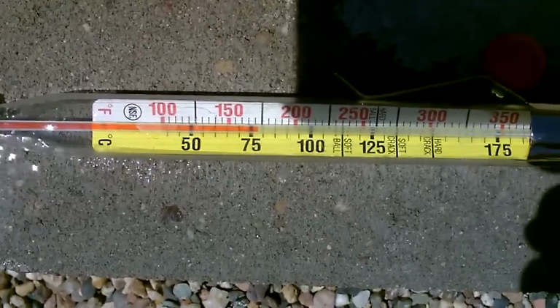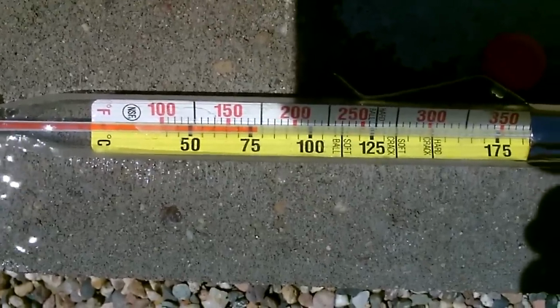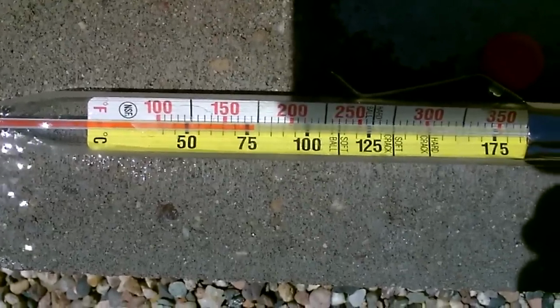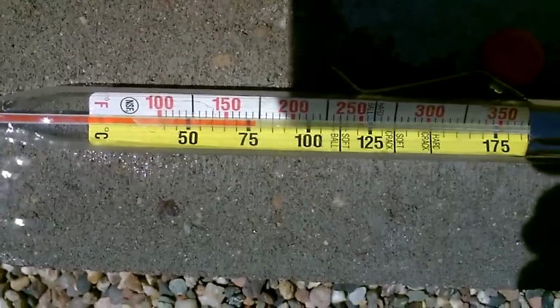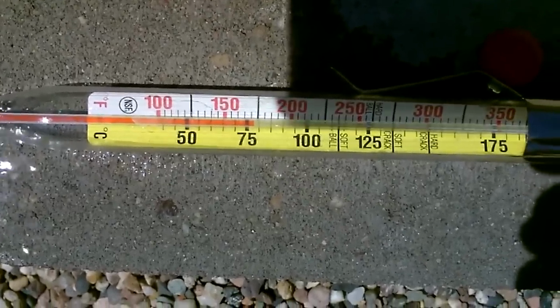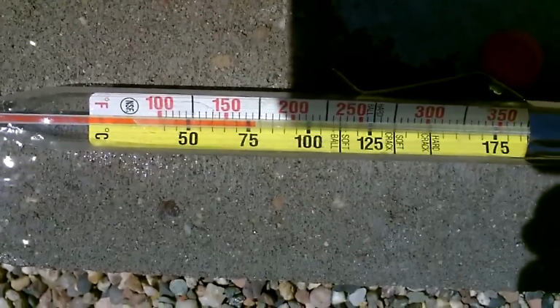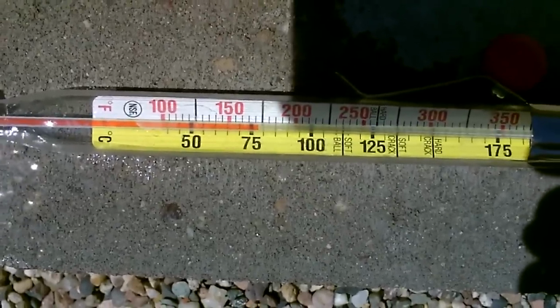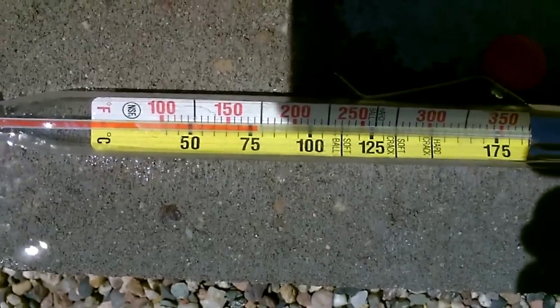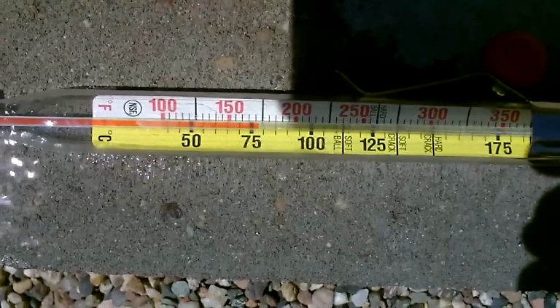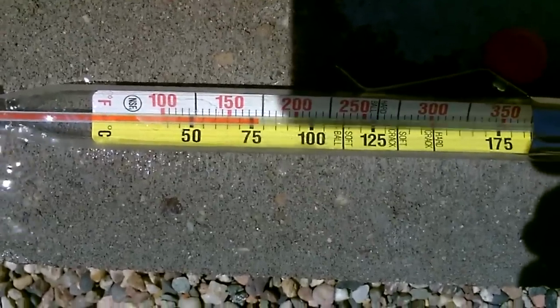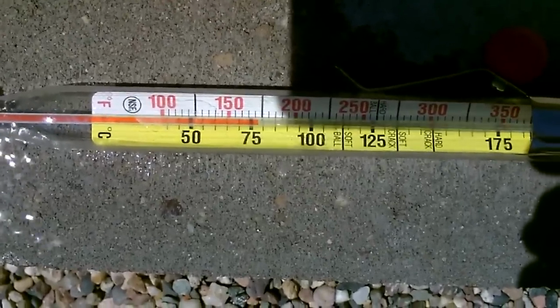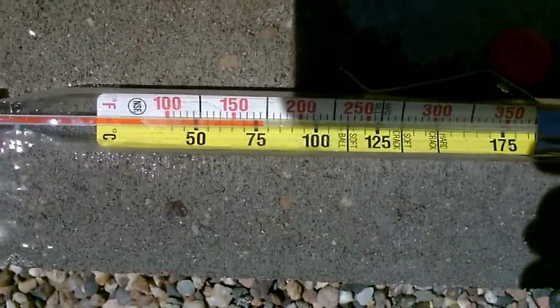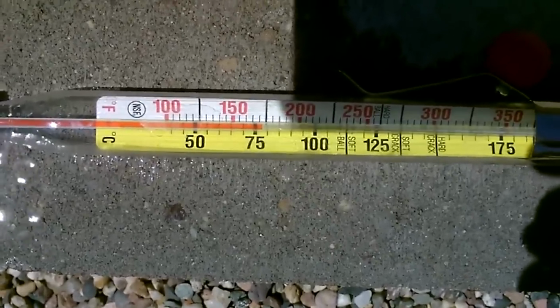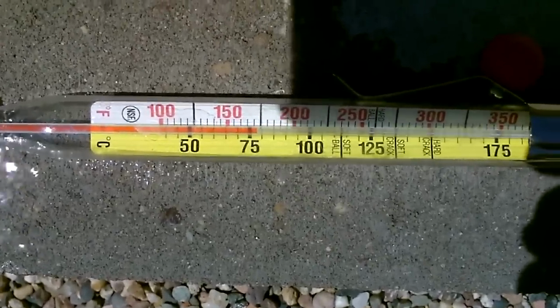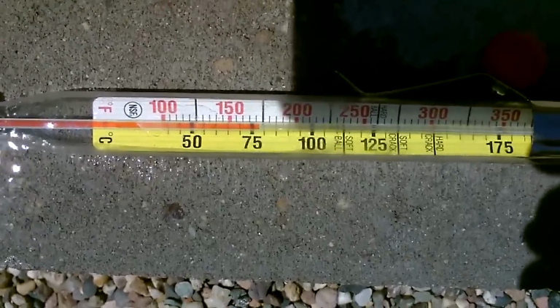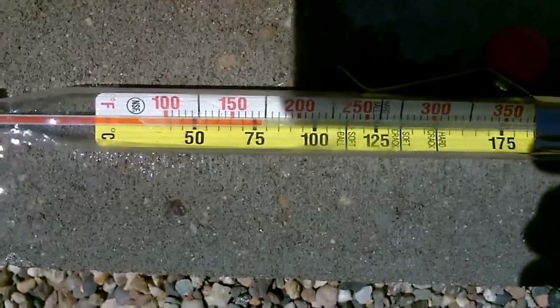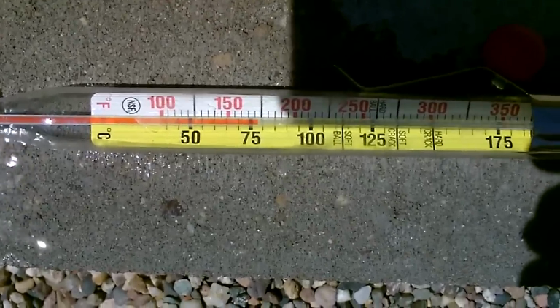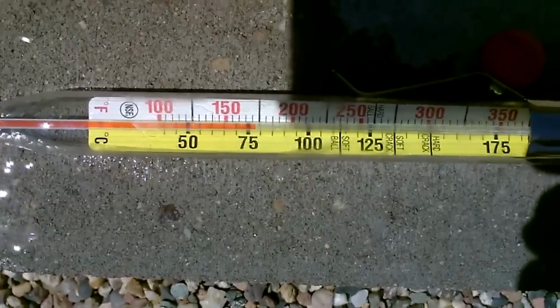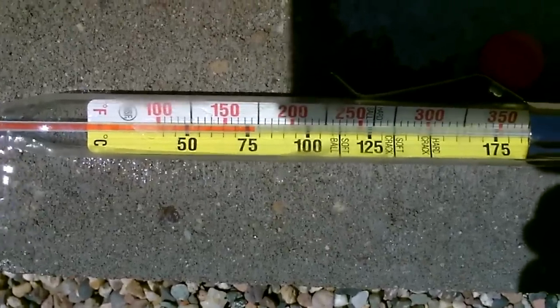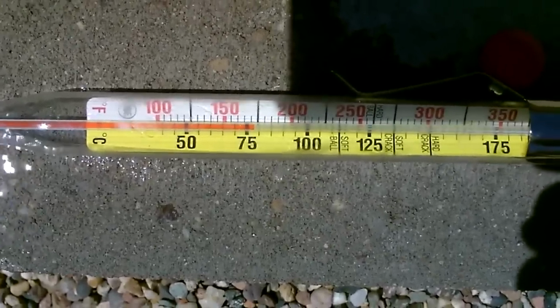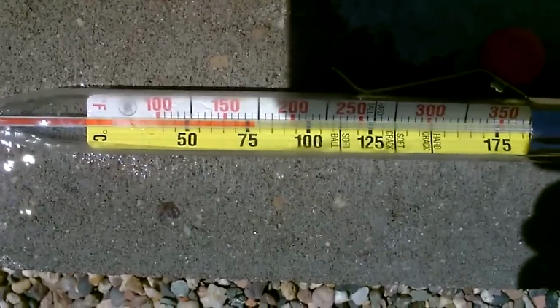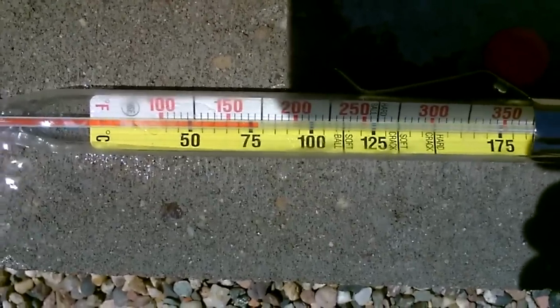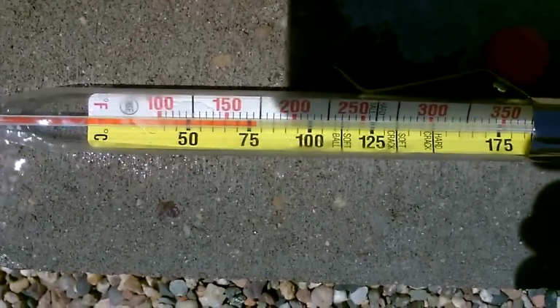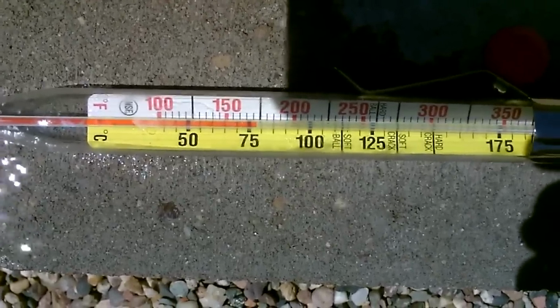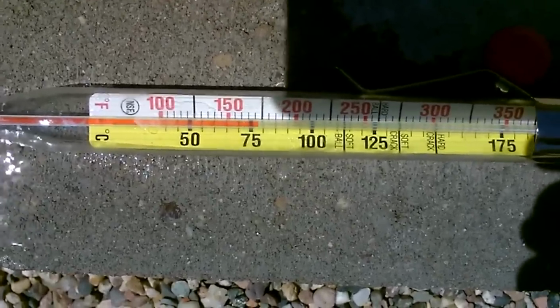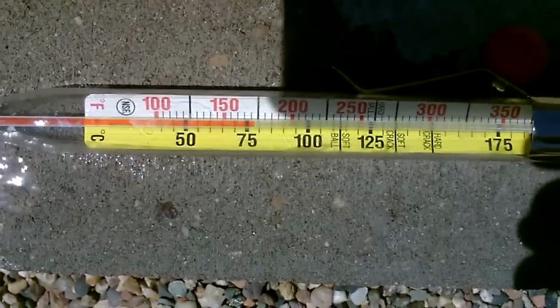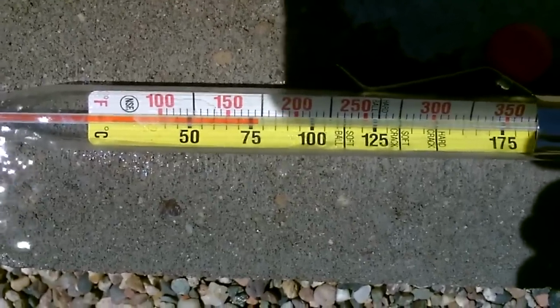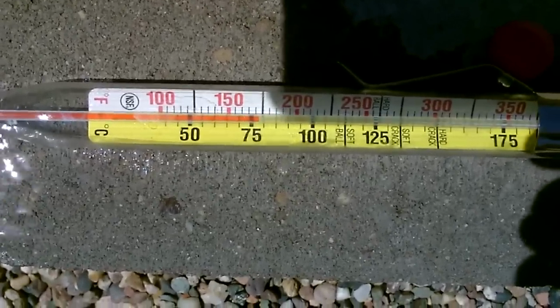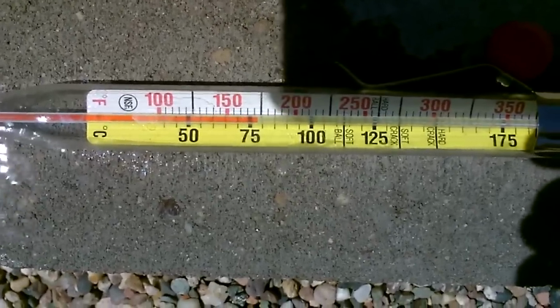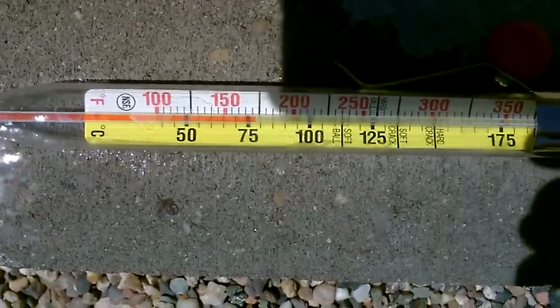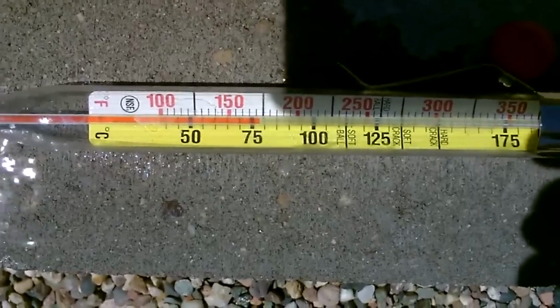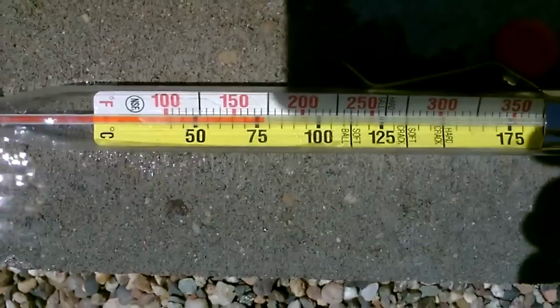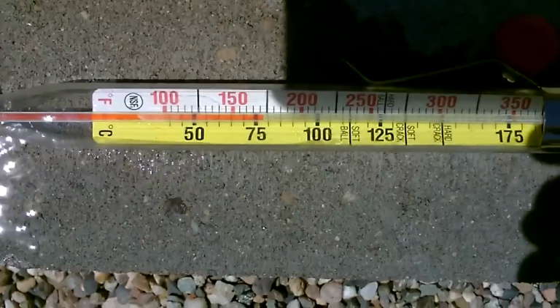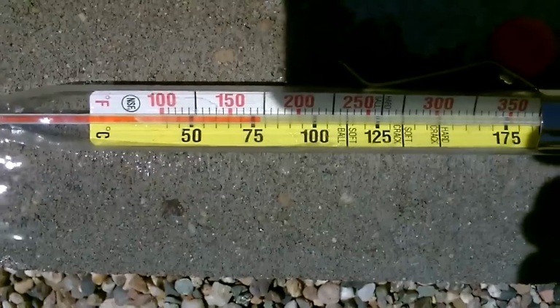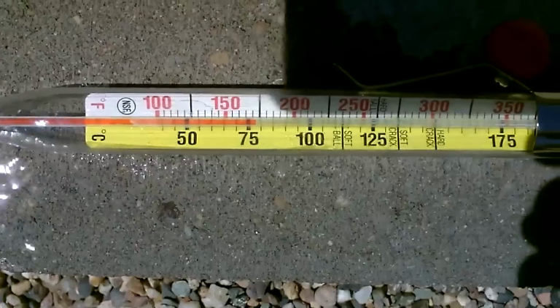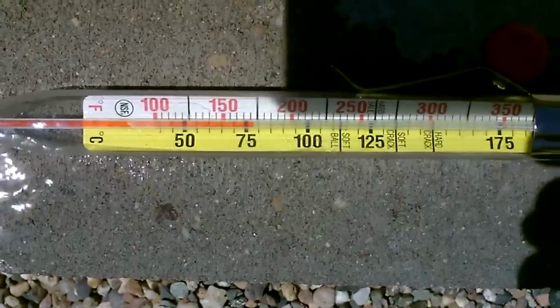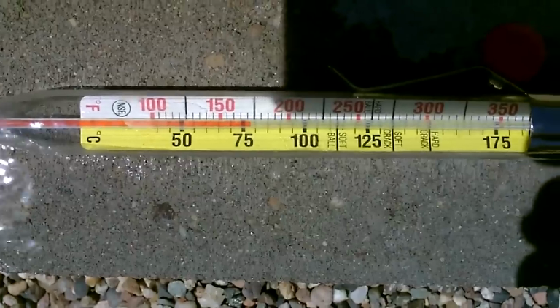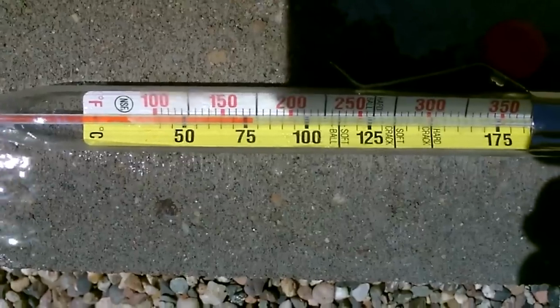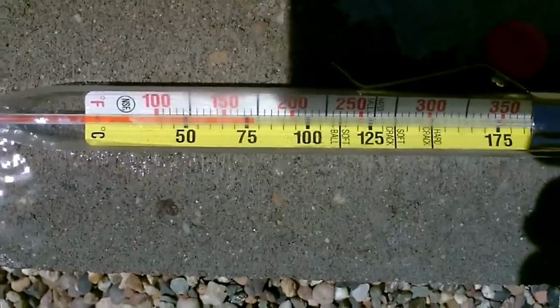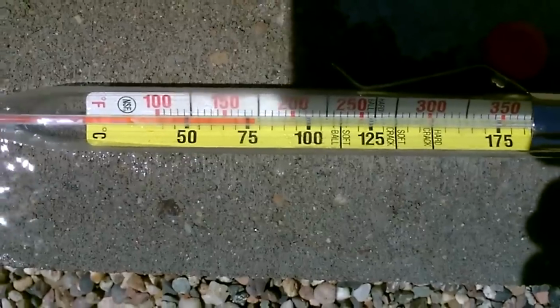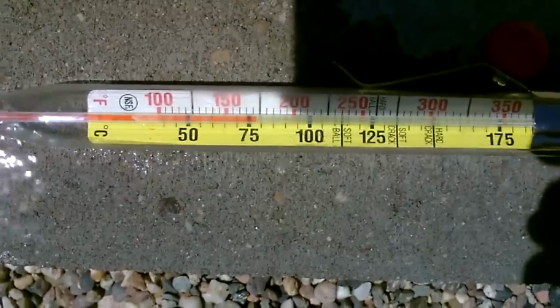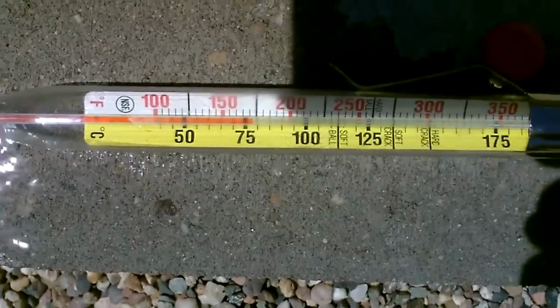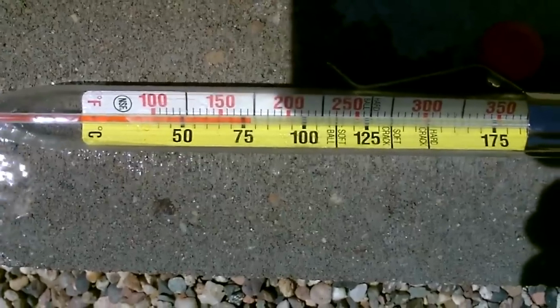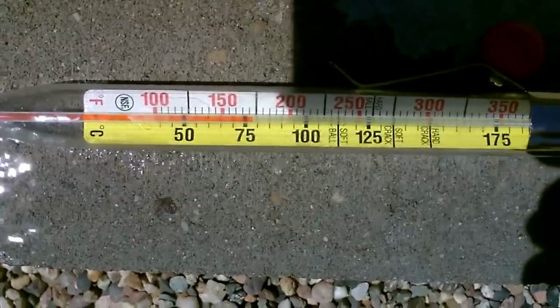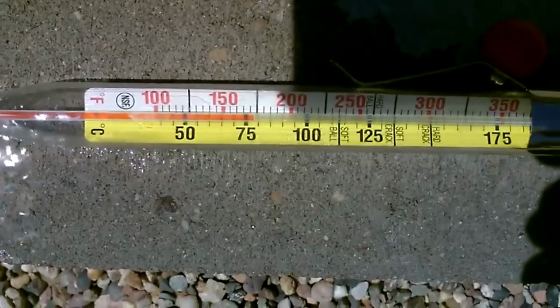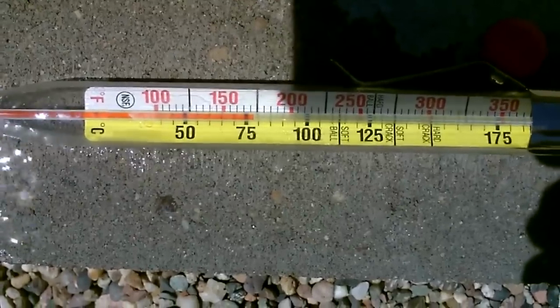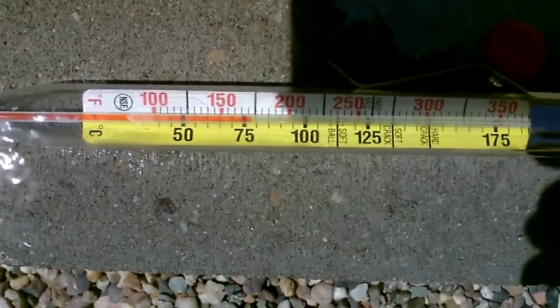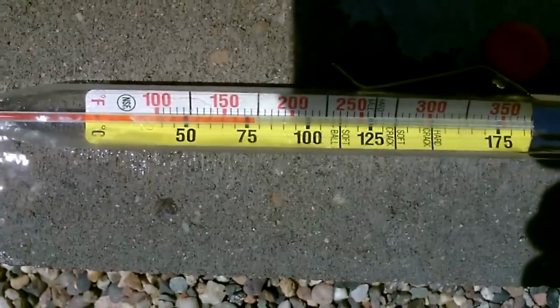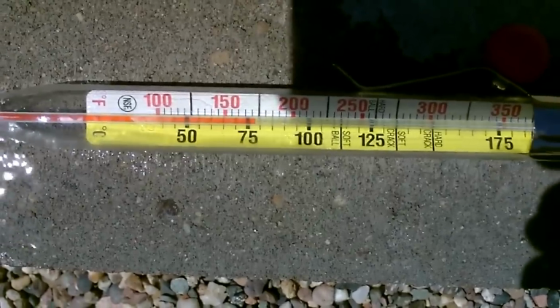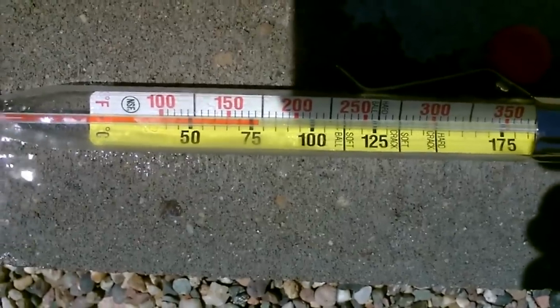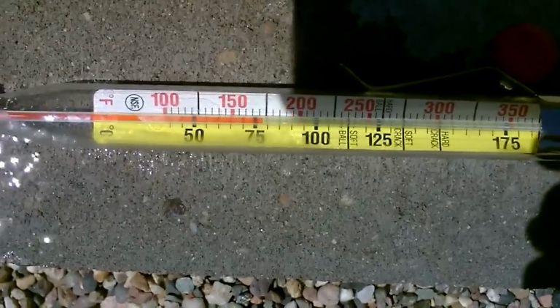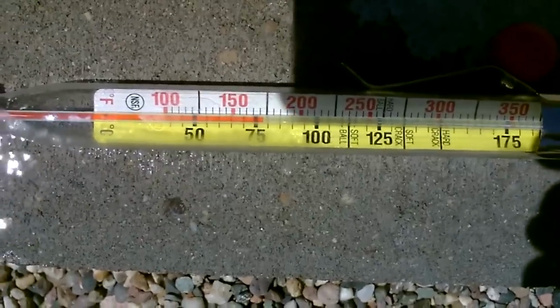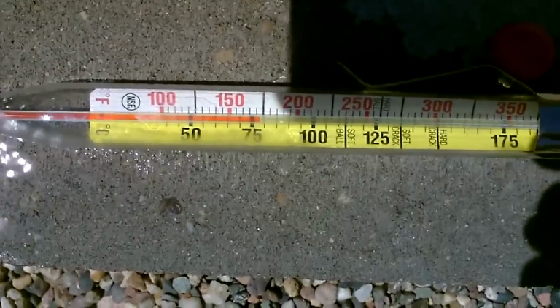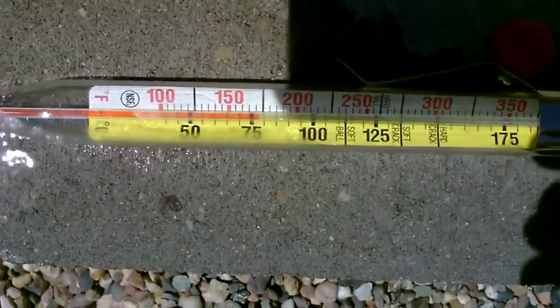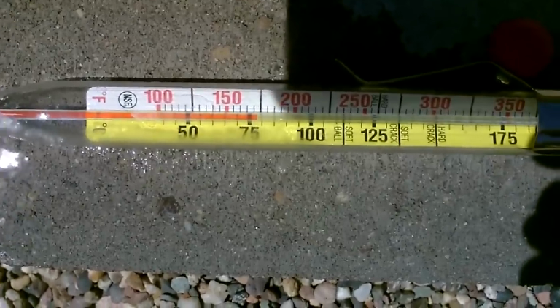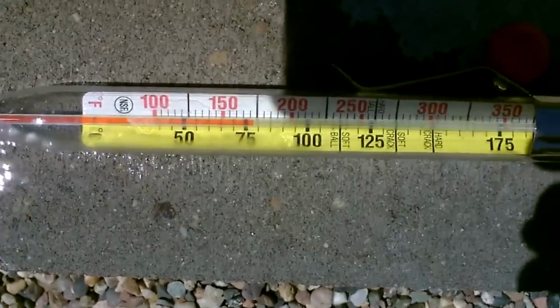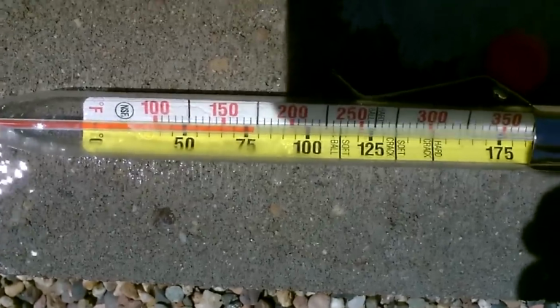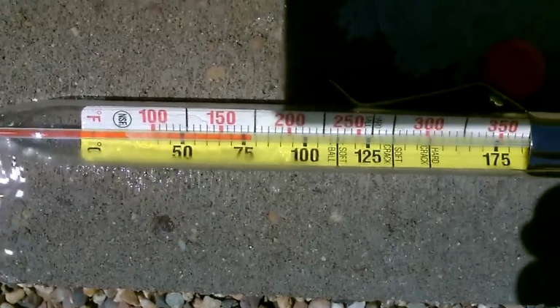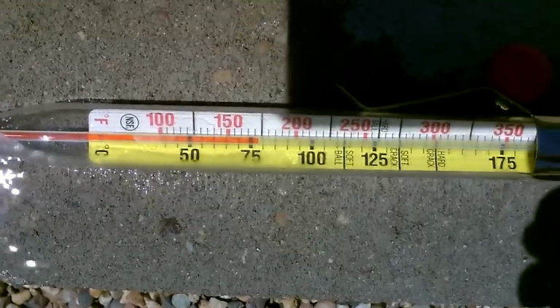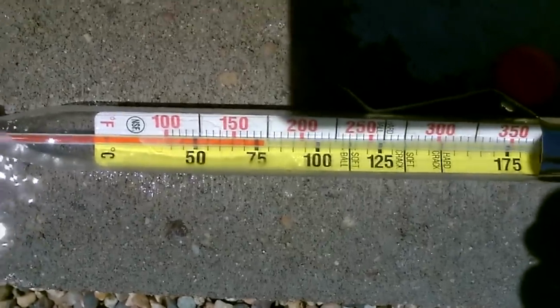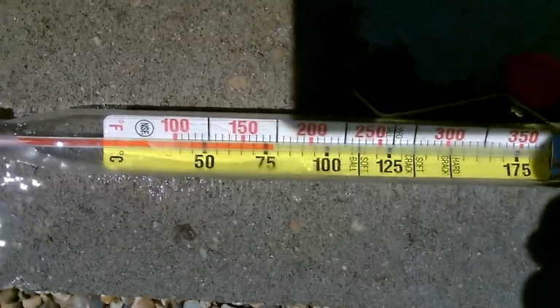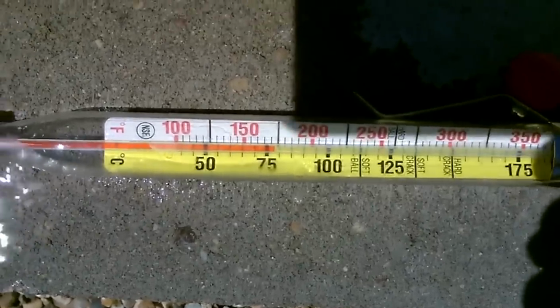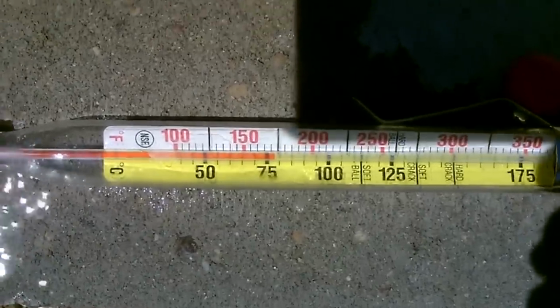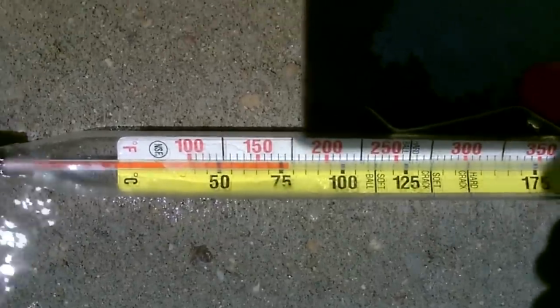A little over 170 degrees. It's about noon now, pushing 175.